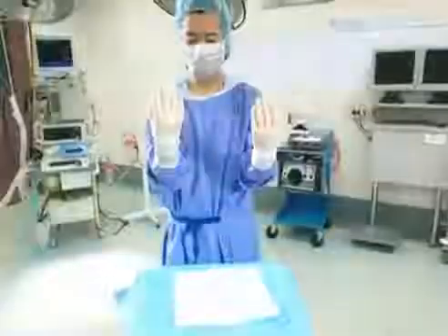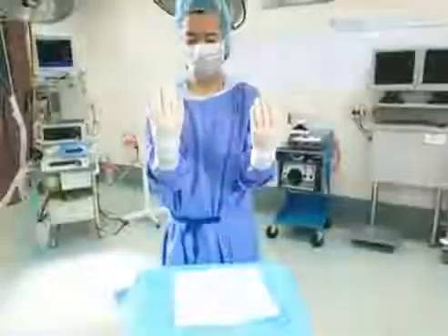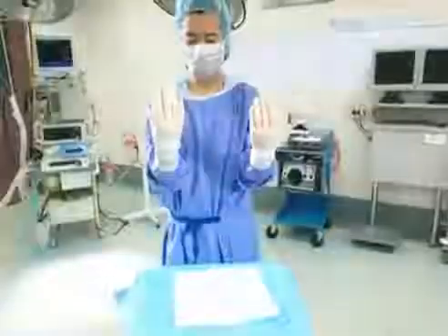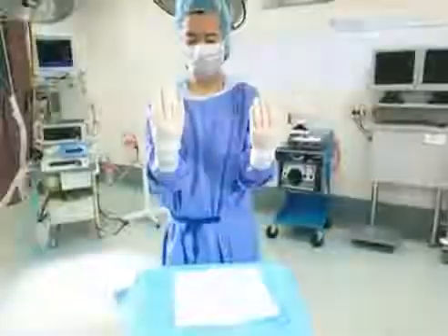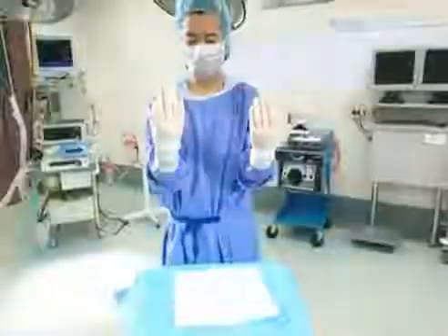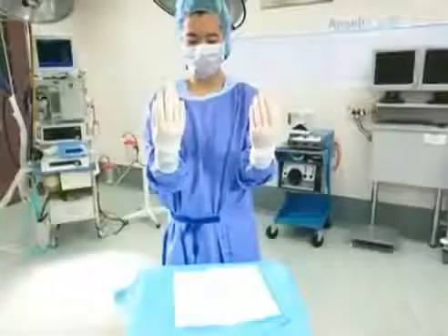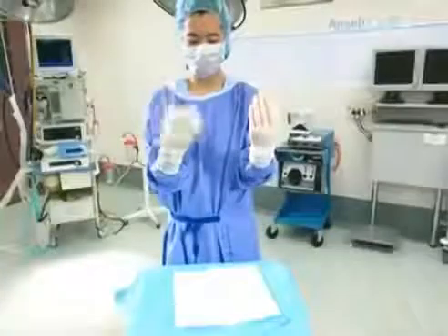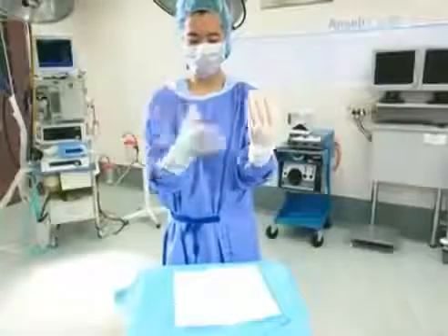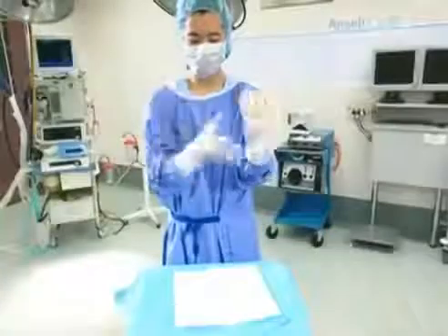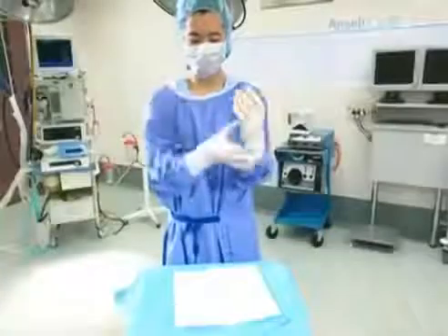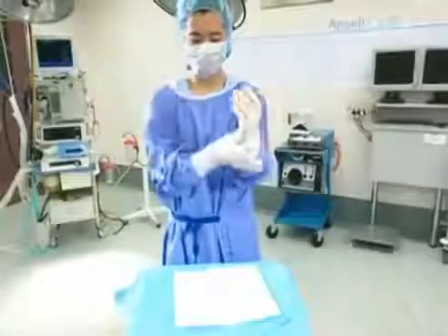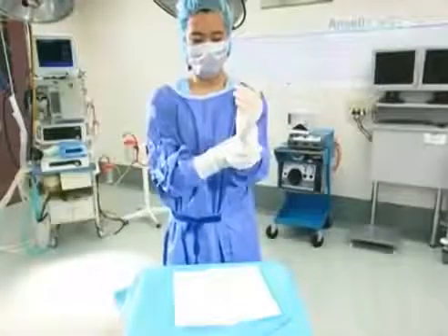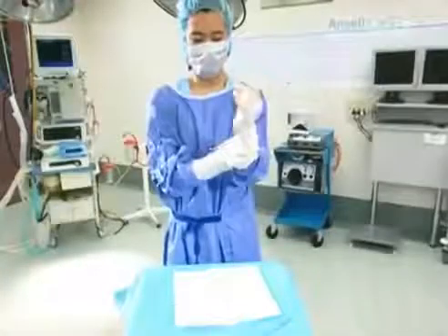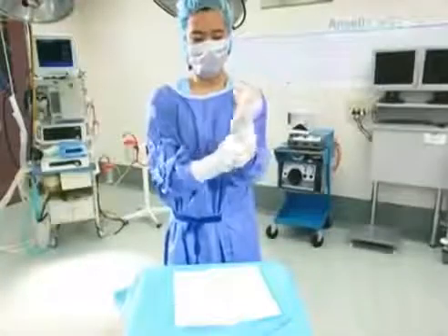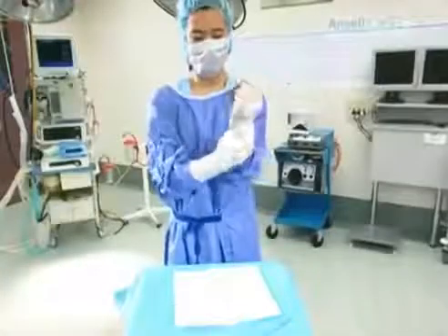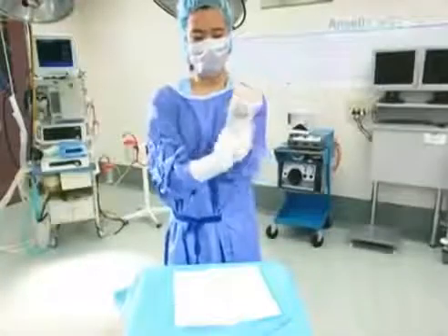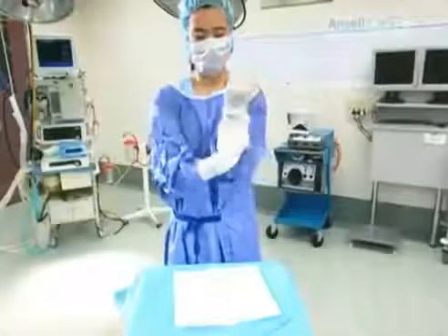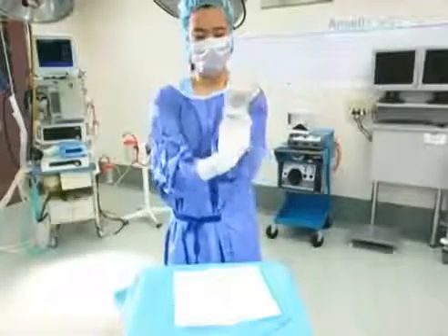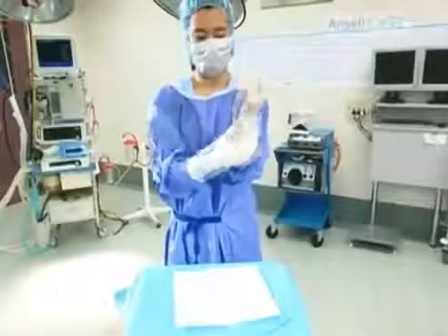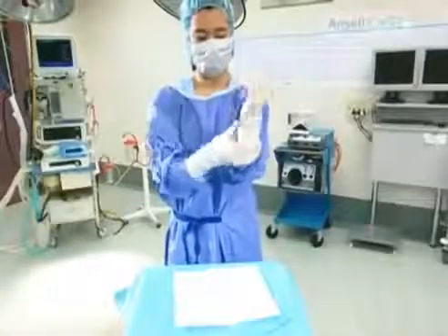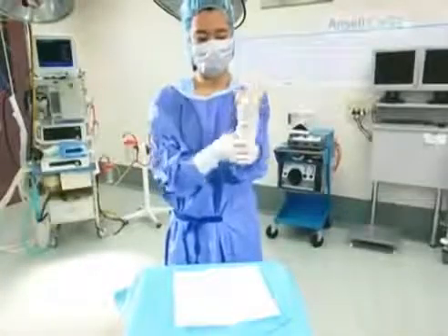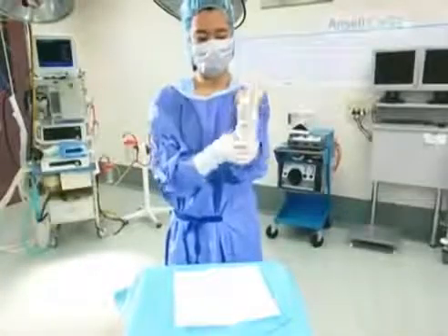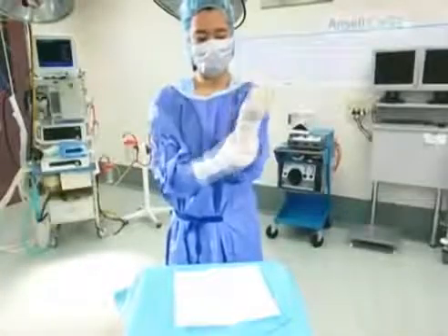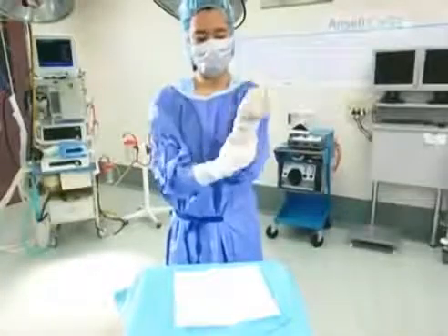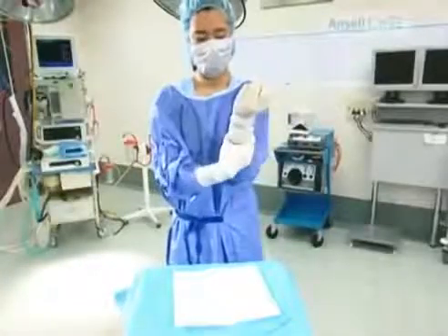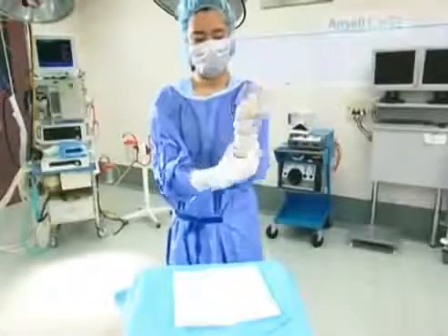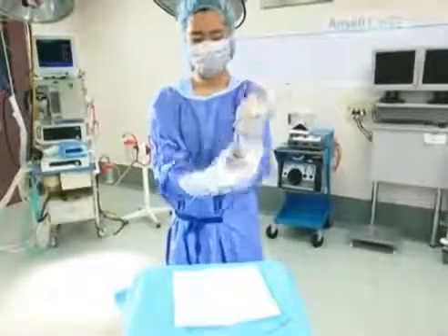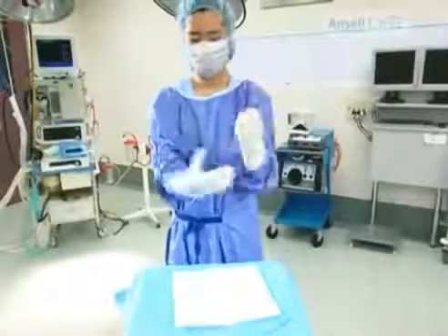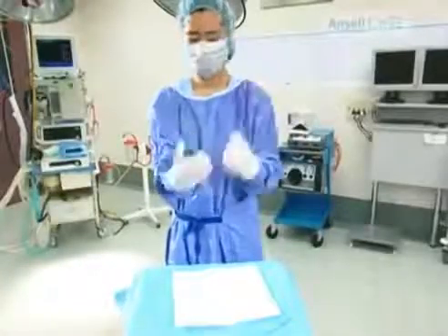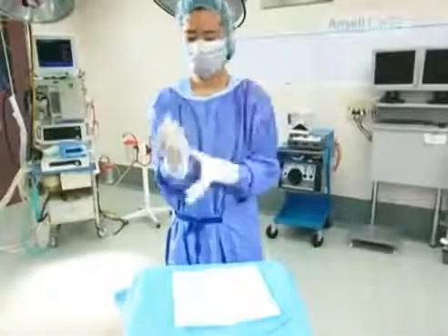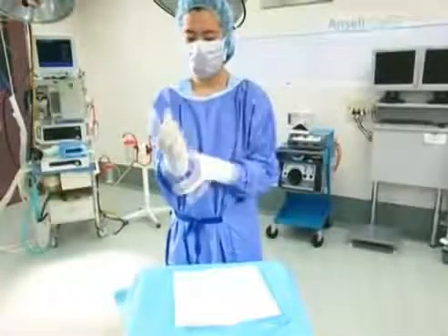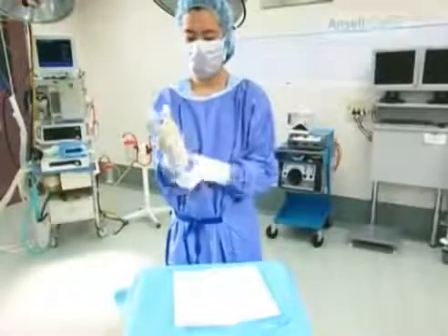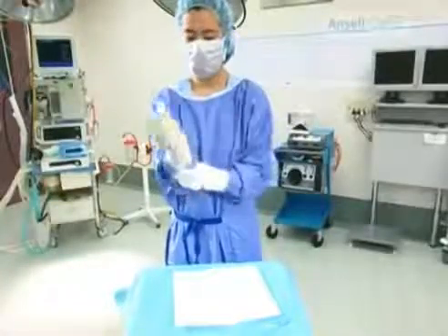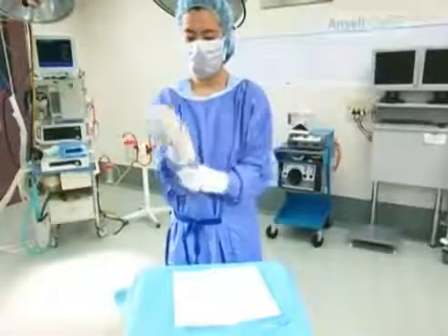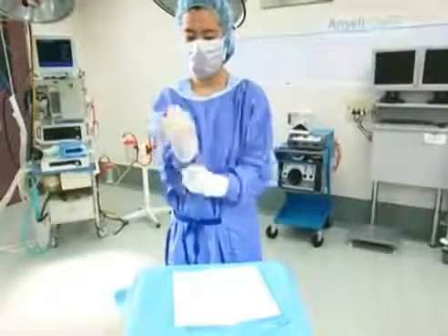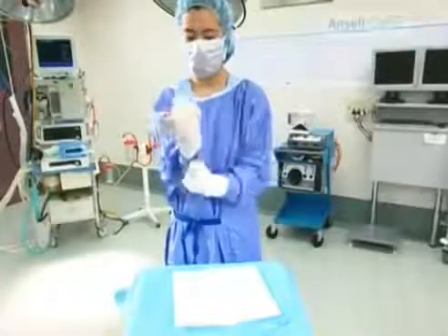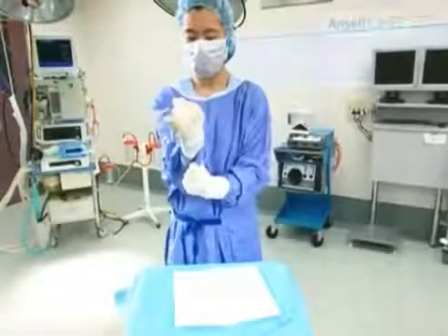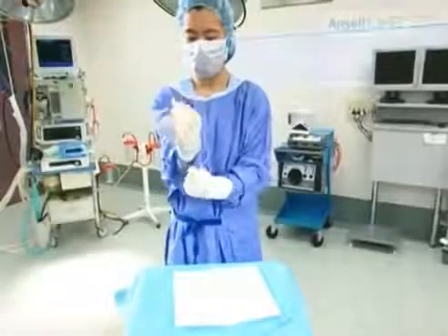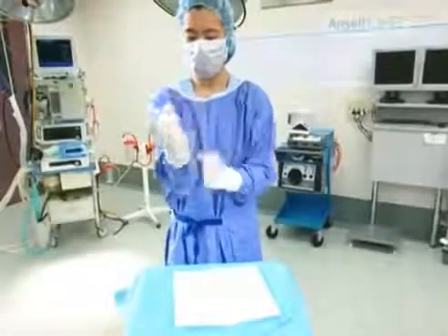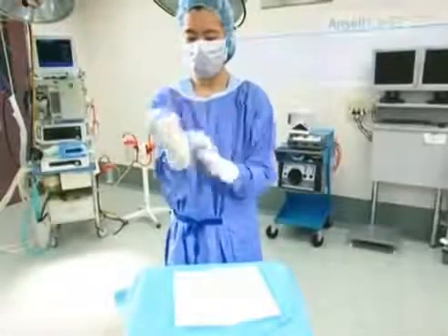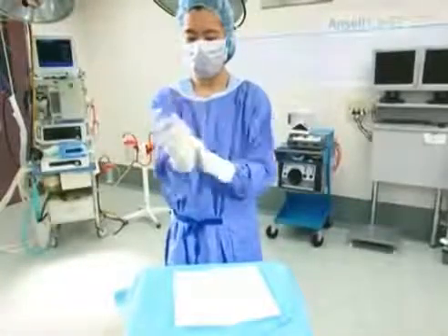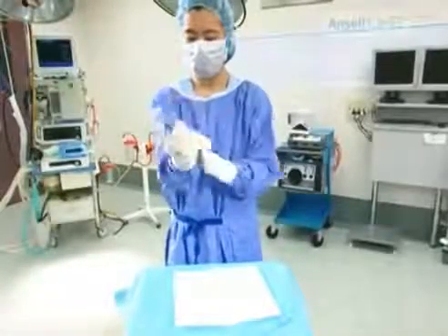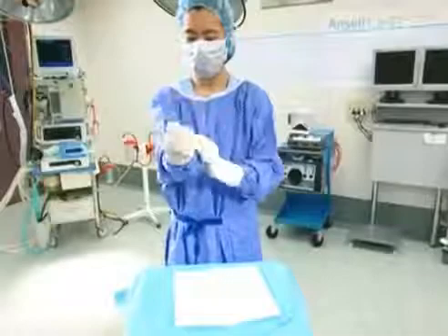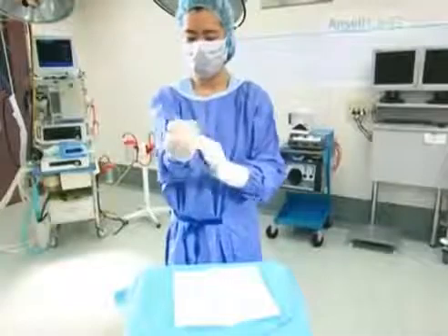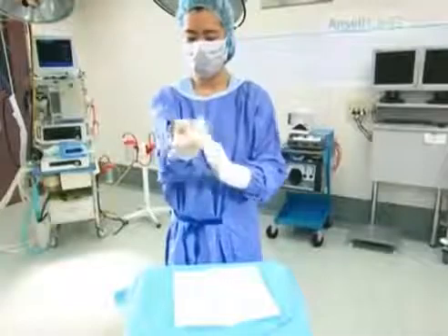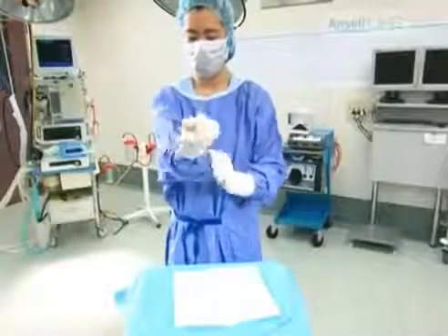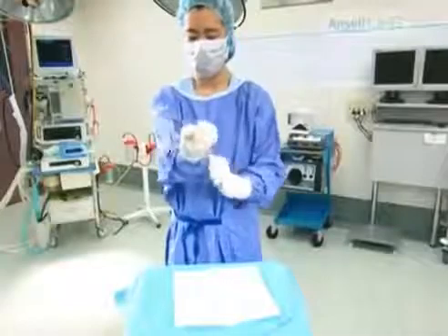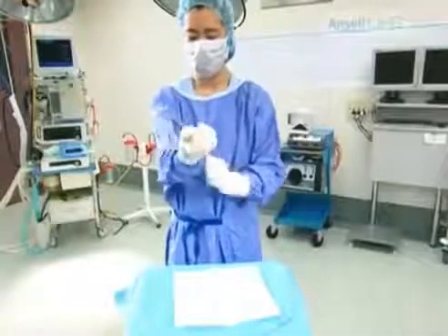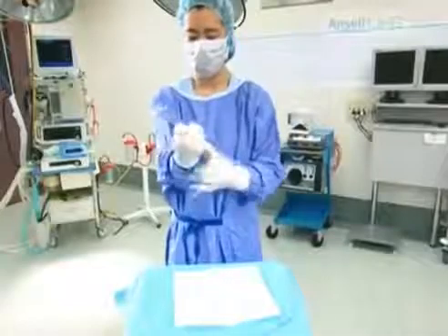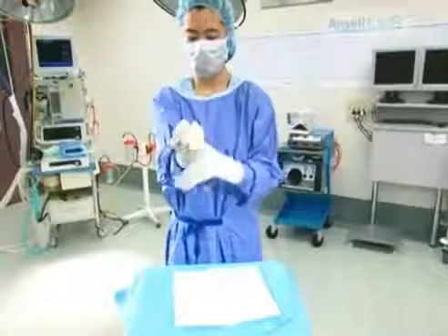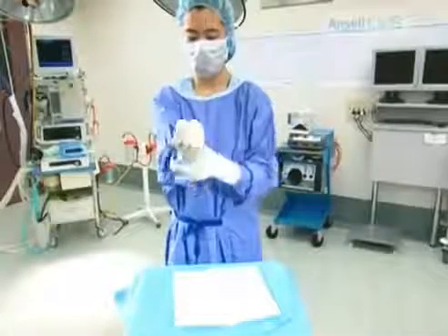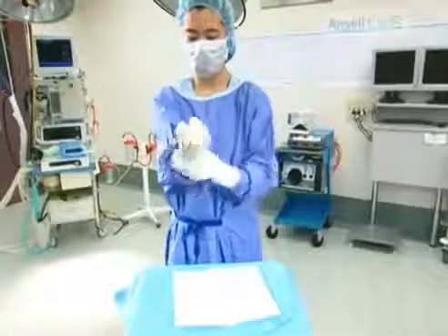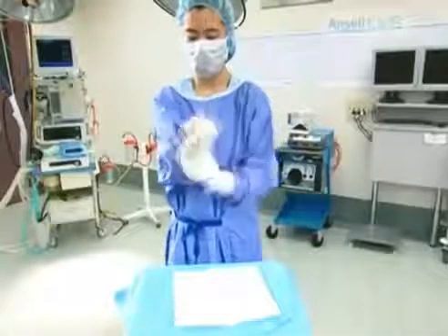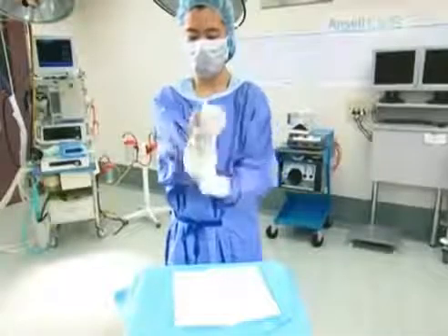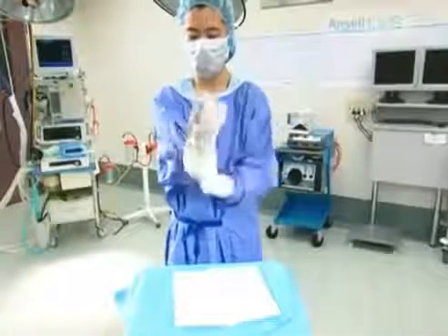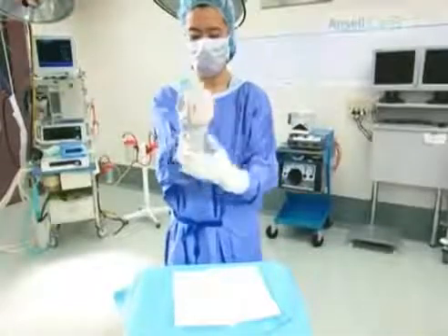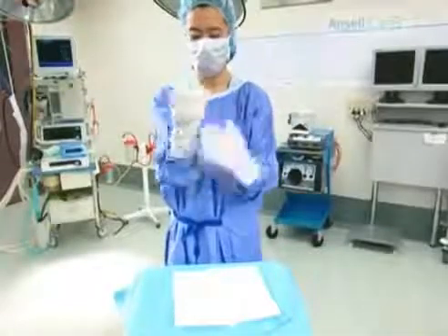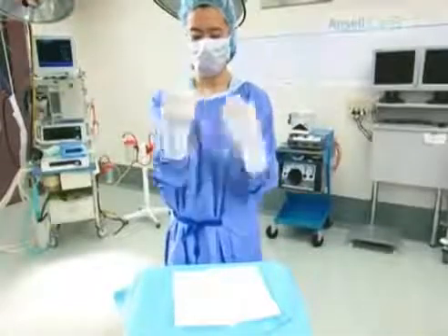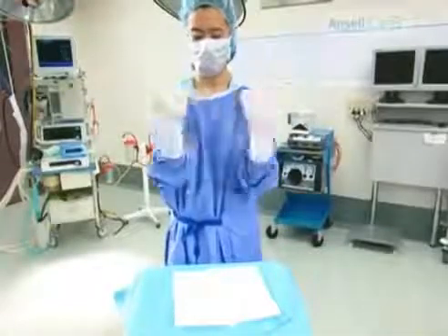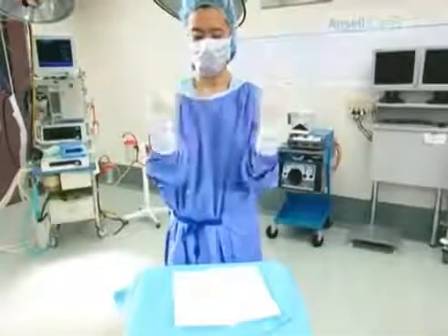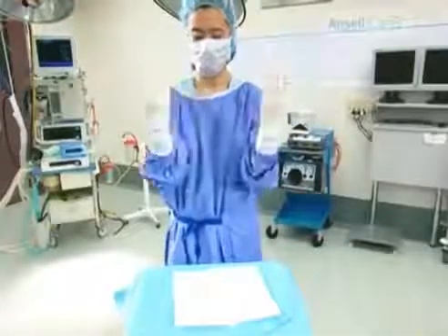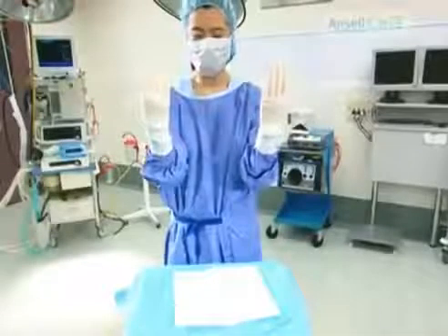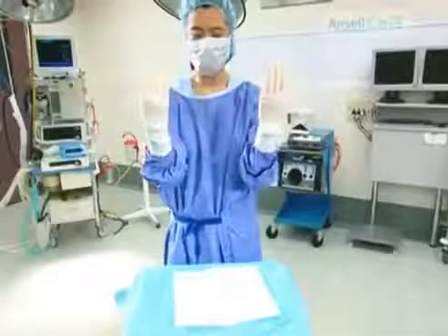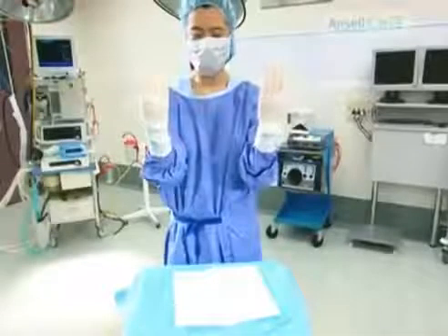Once gloves are fitted, gently pull the gown sleeves down to remove any uncomfortable folds.